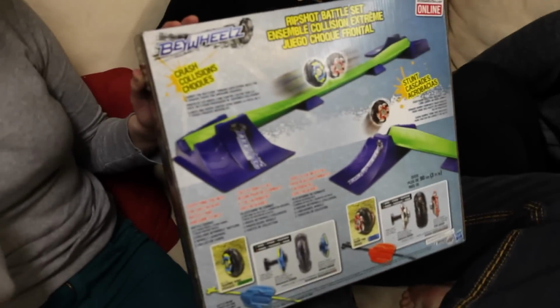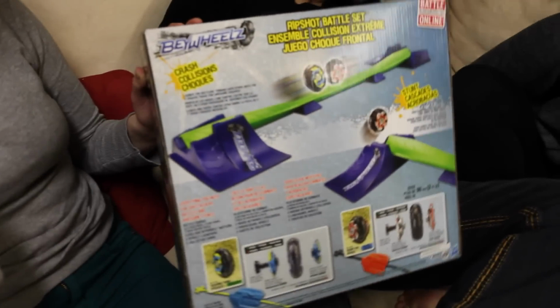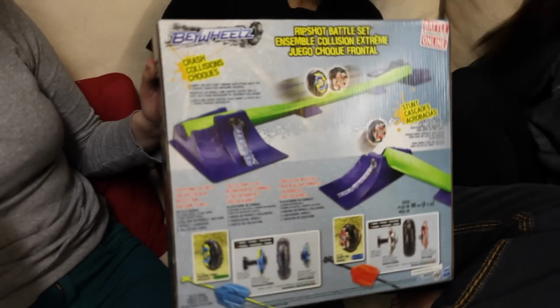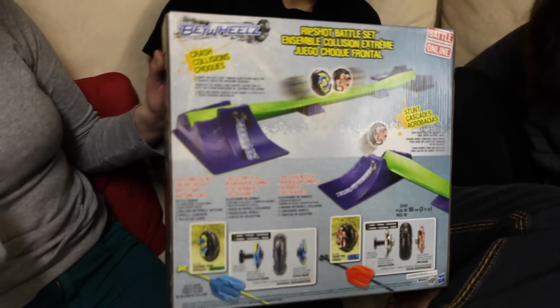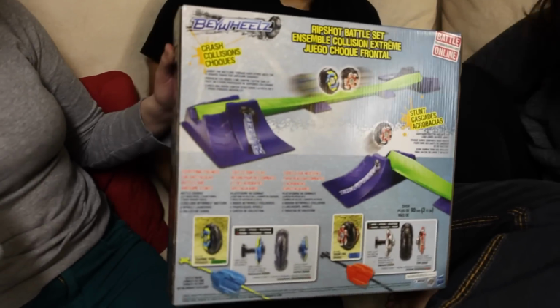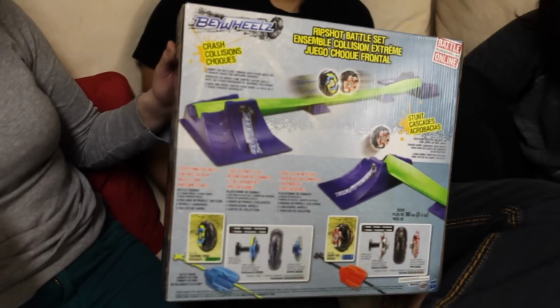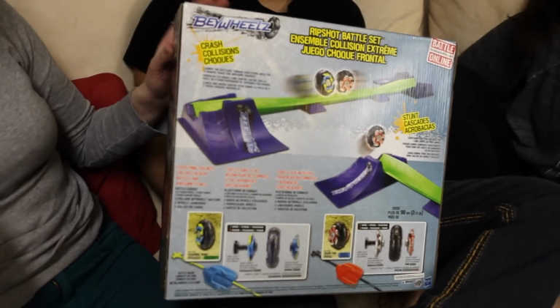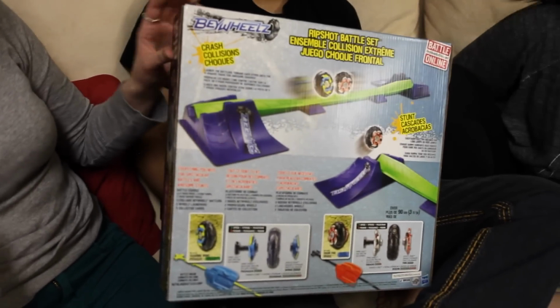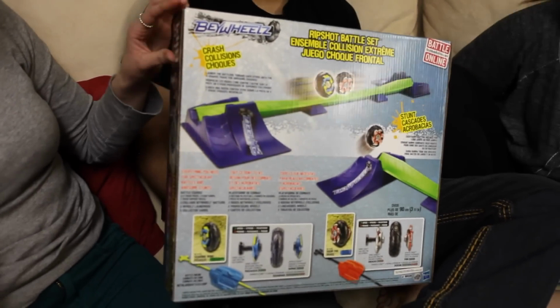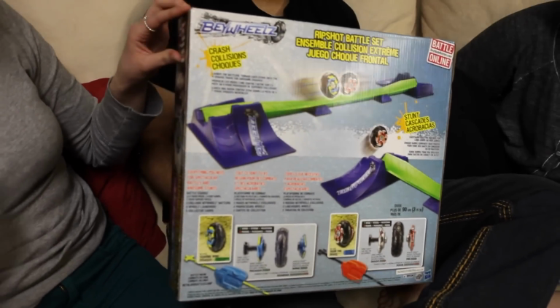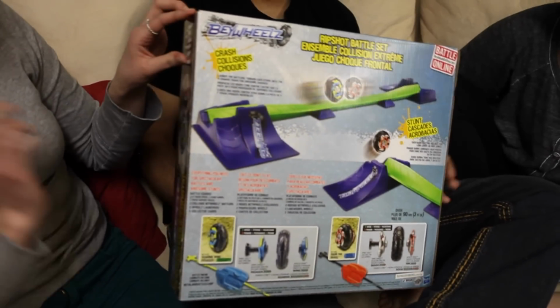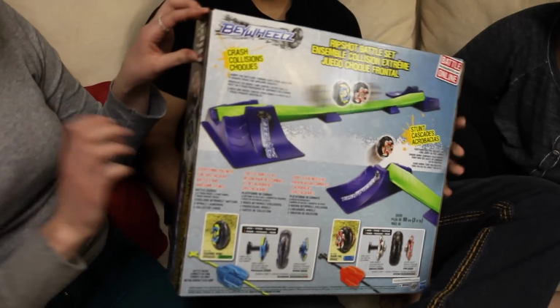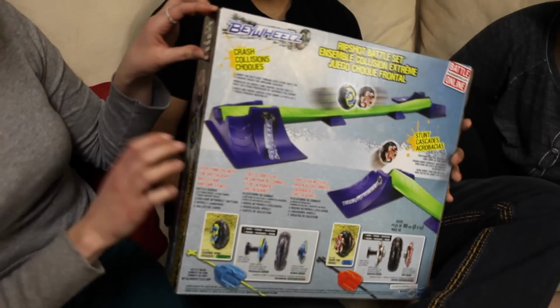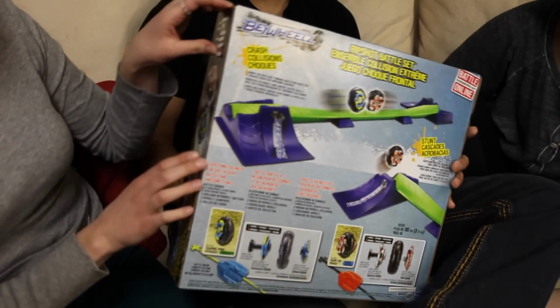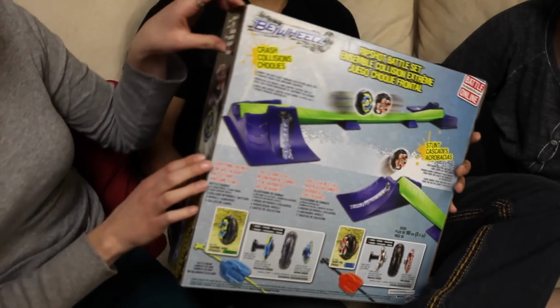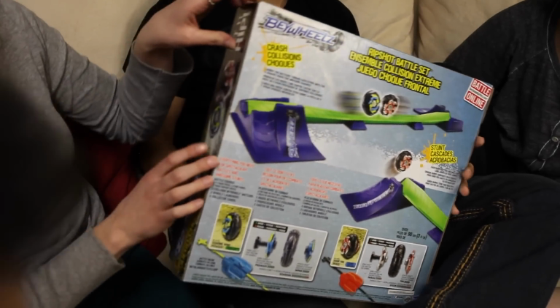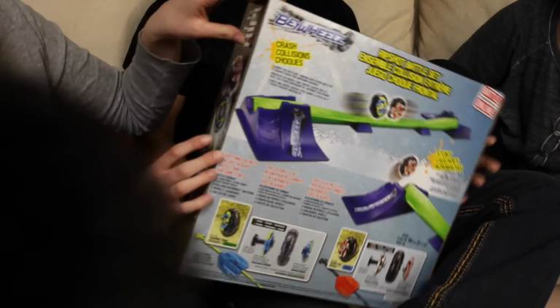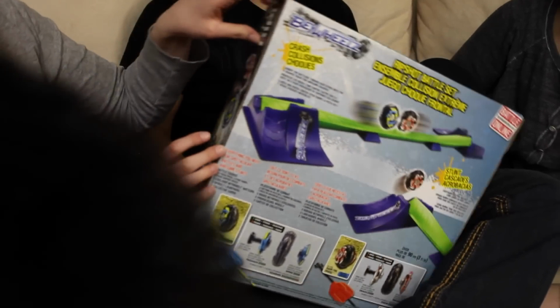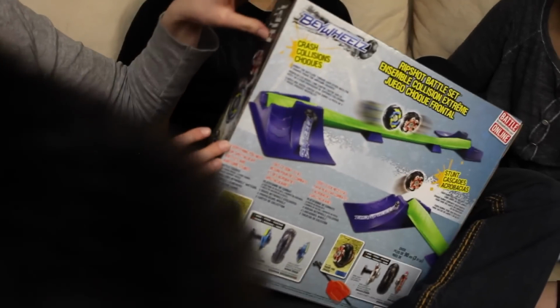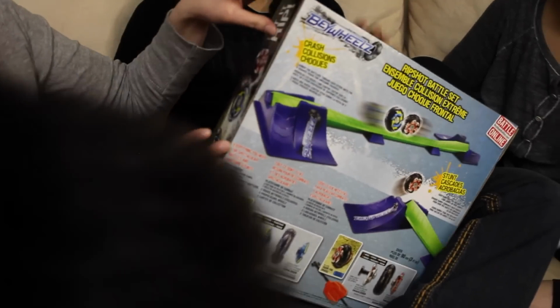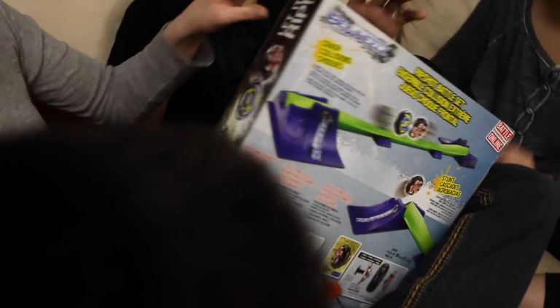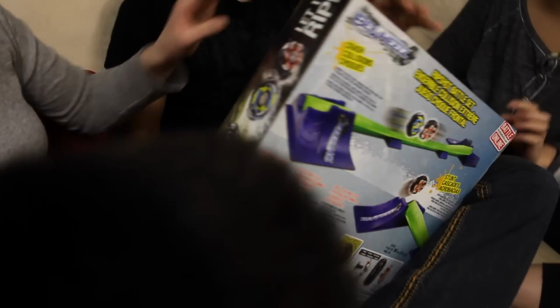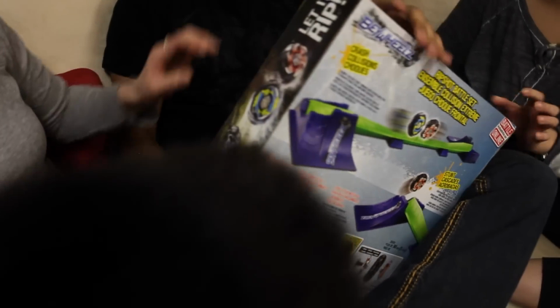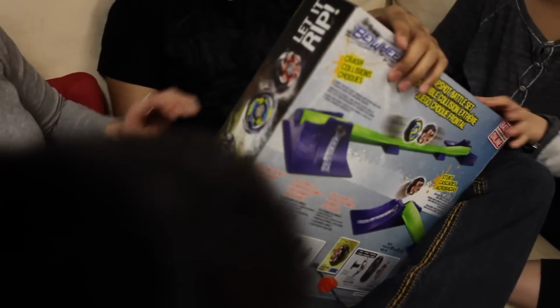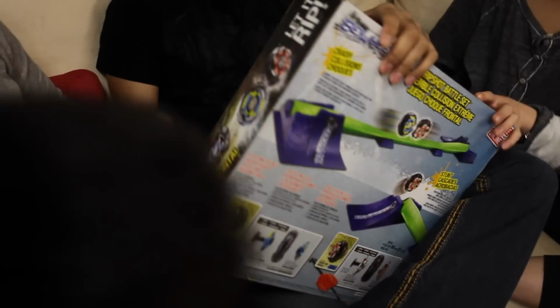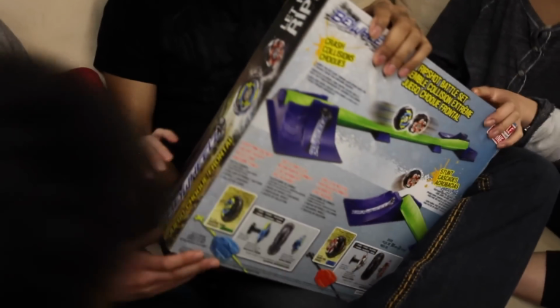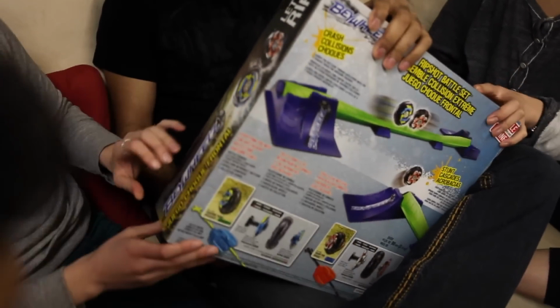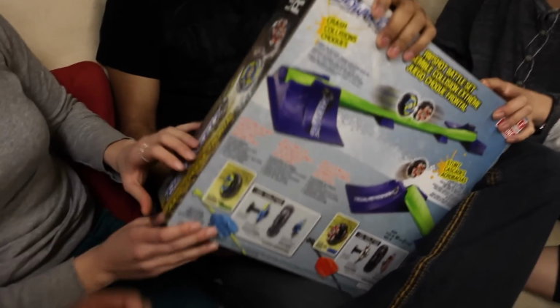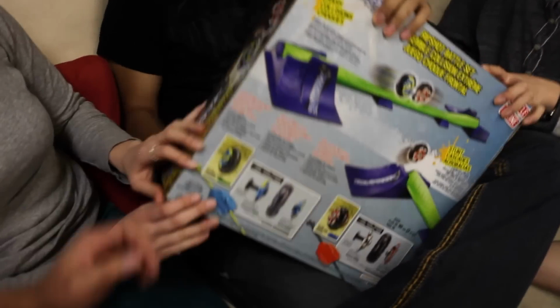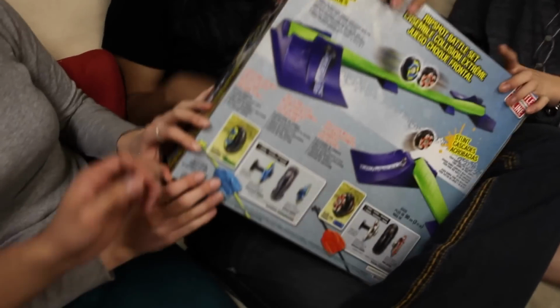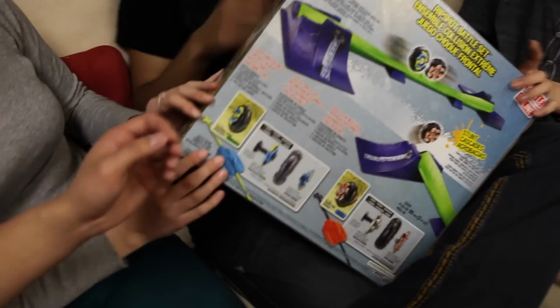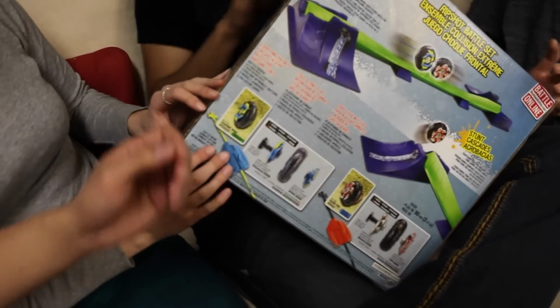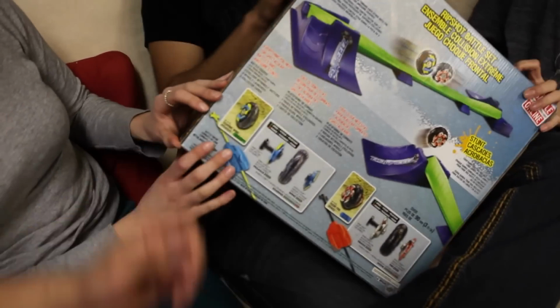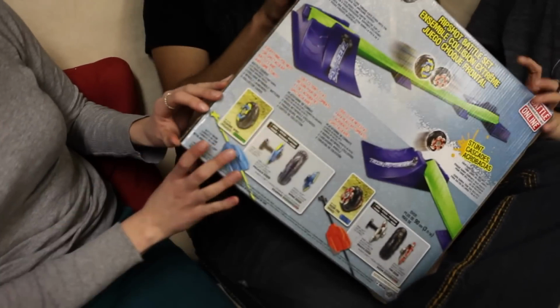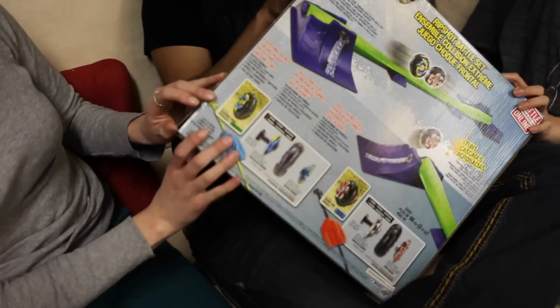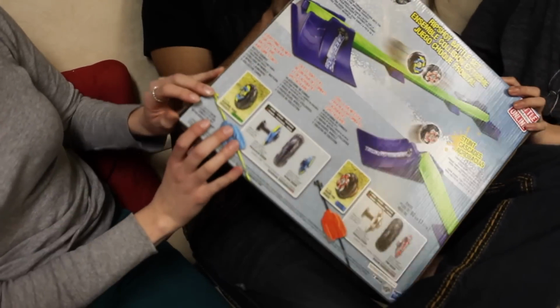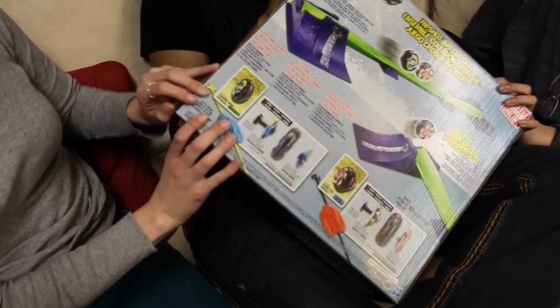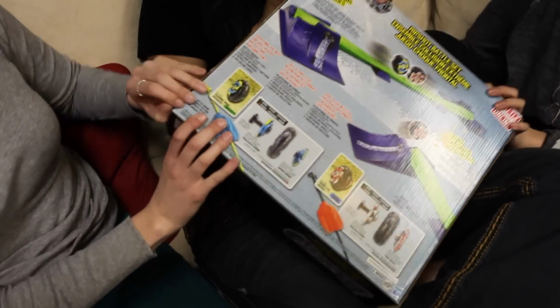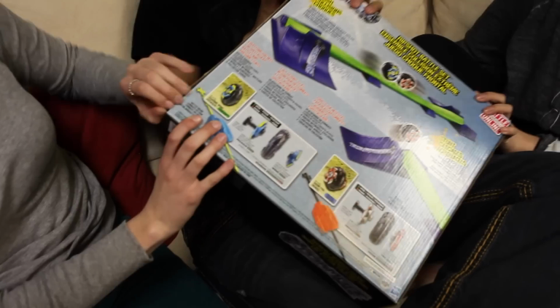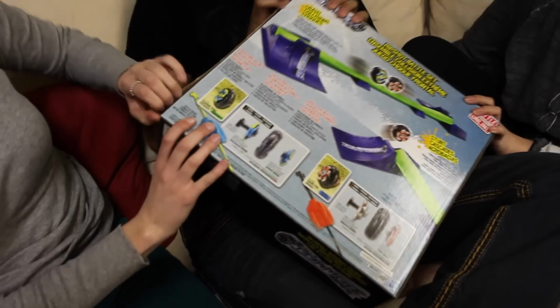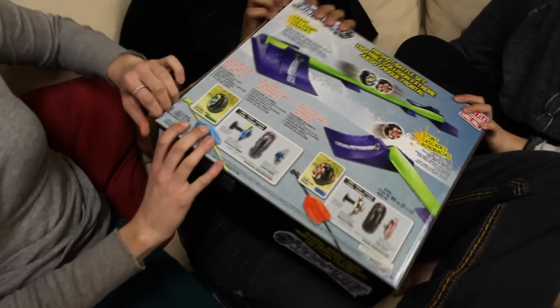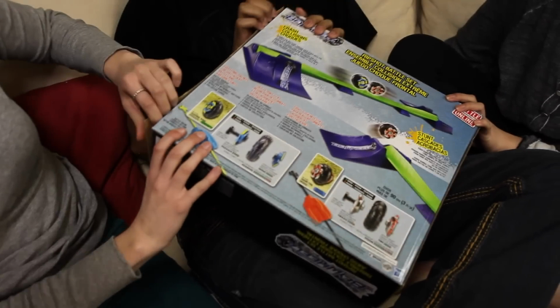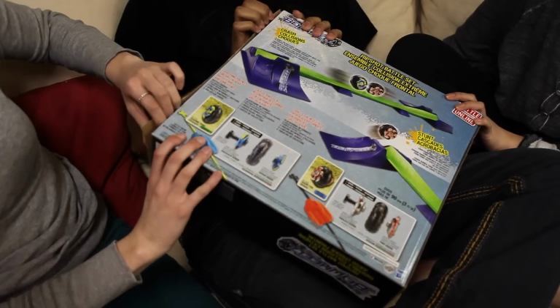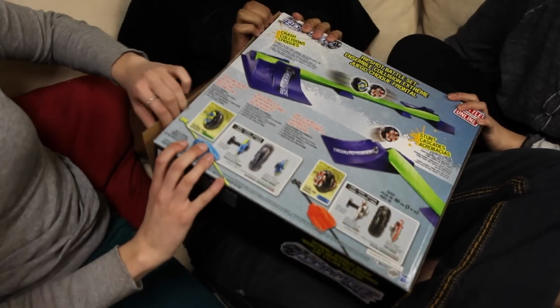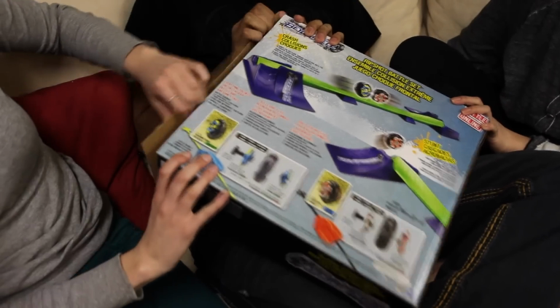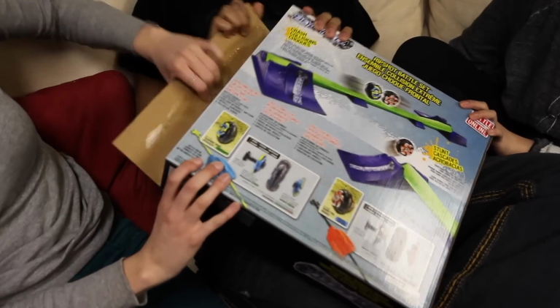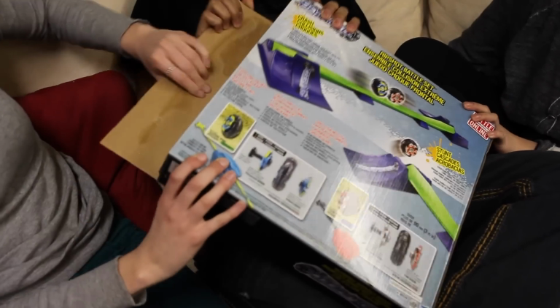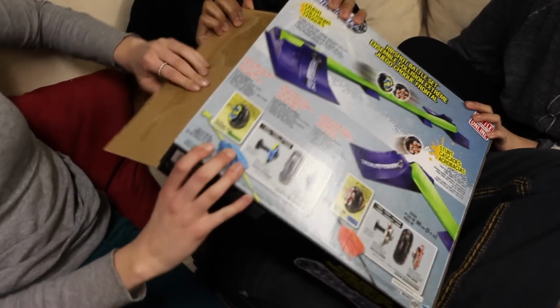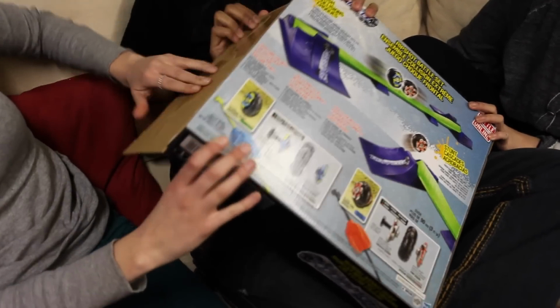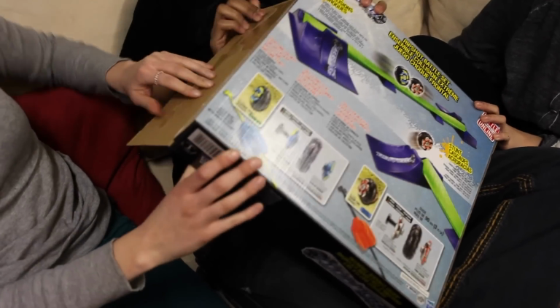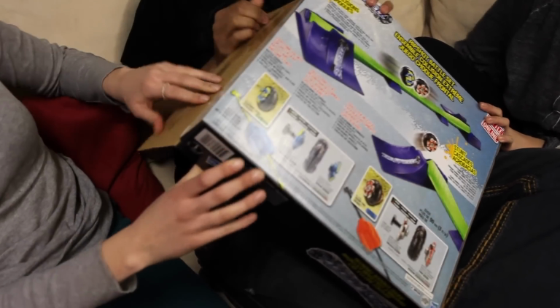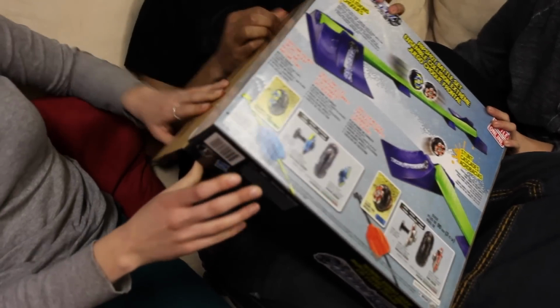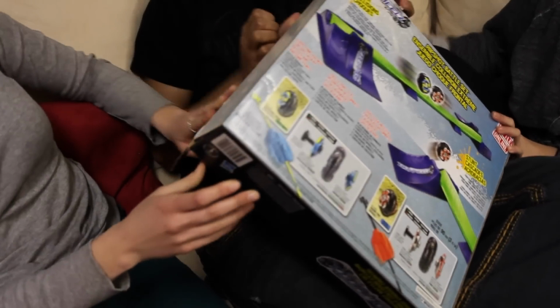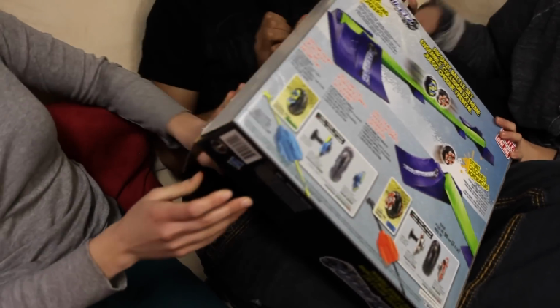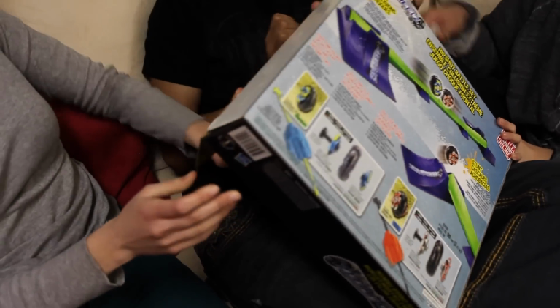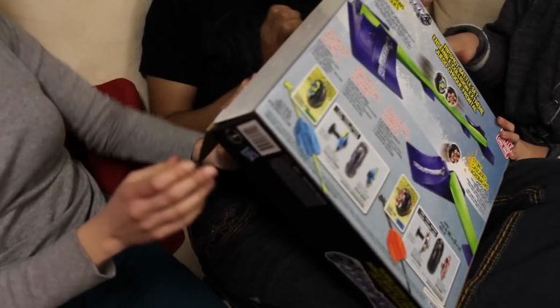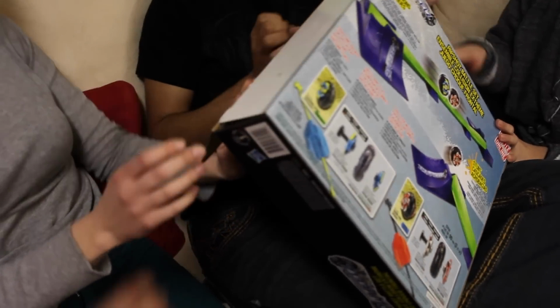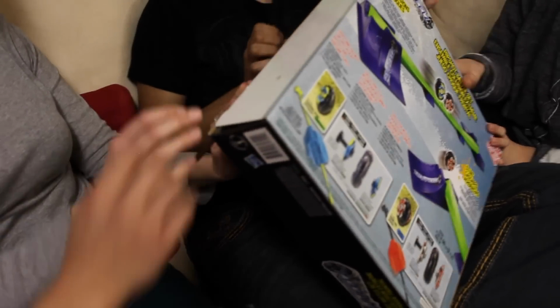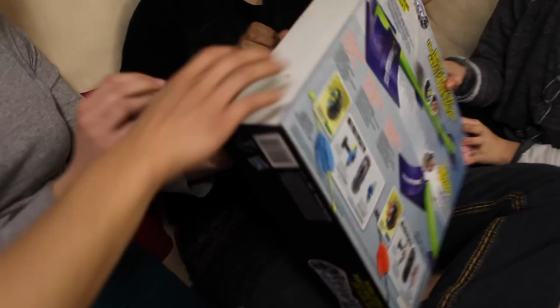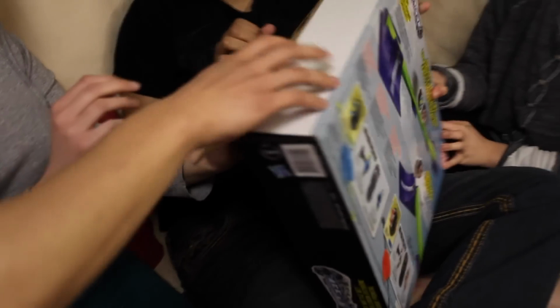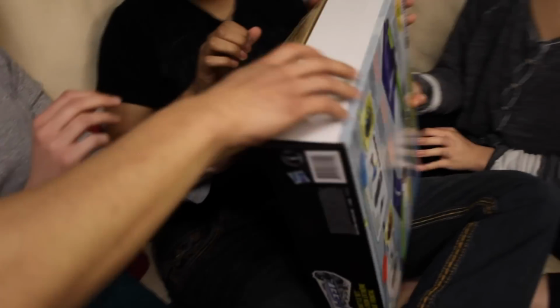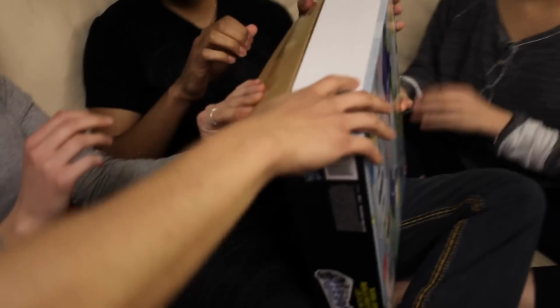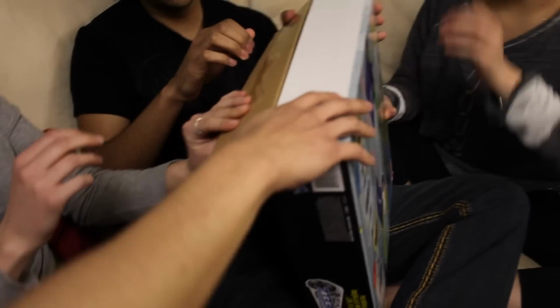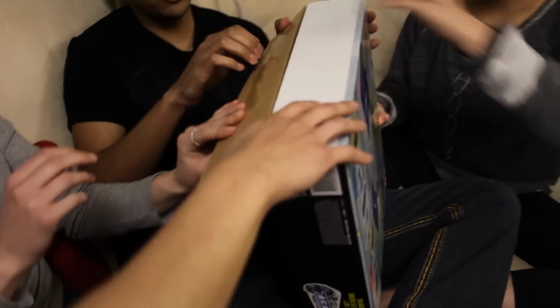Let's open it, let's open it. I don't know how... Just pick the side. So much glue.